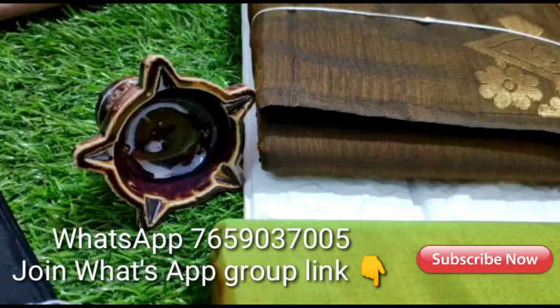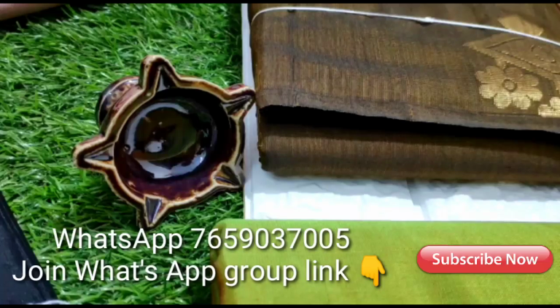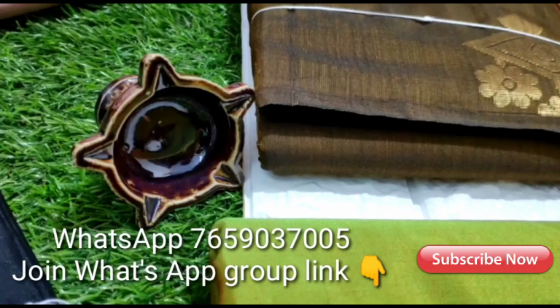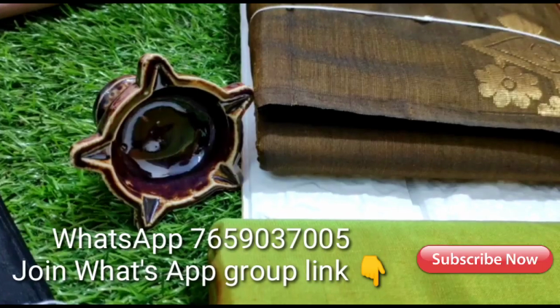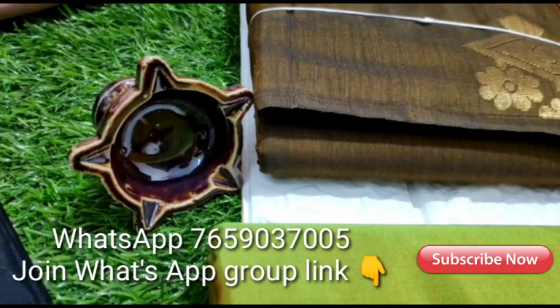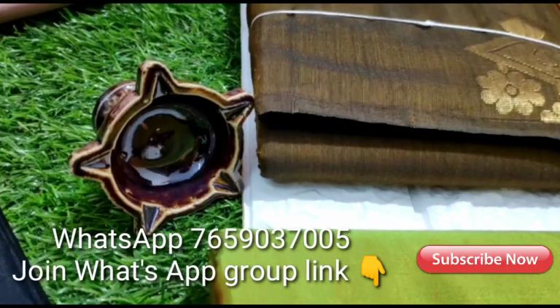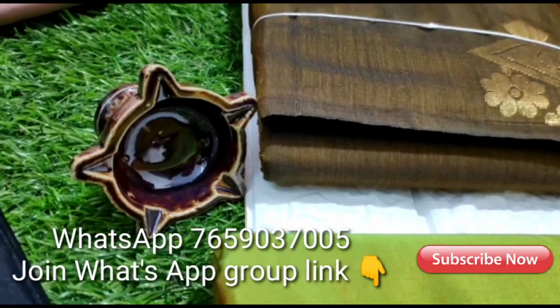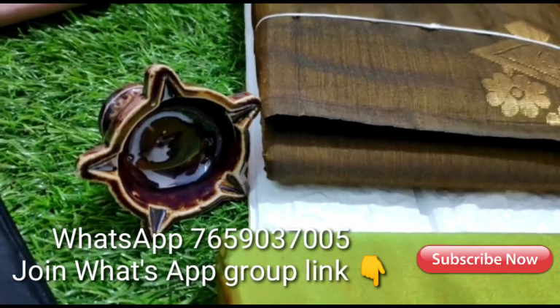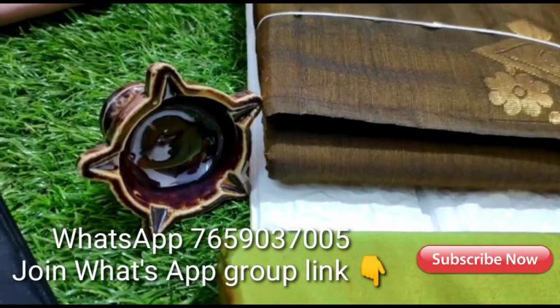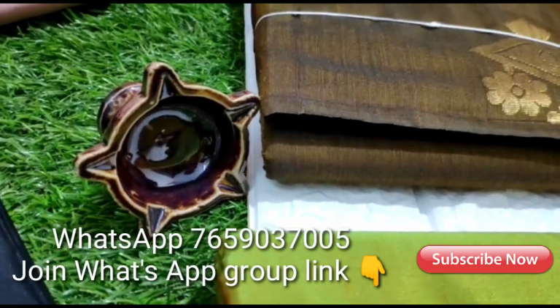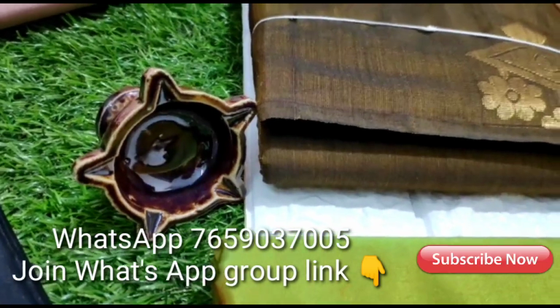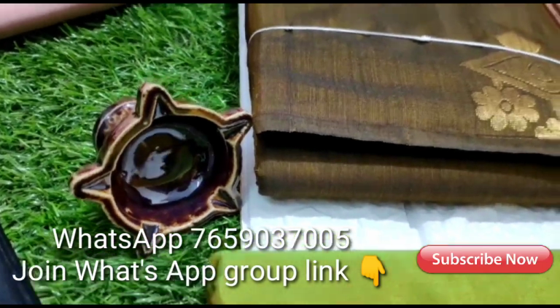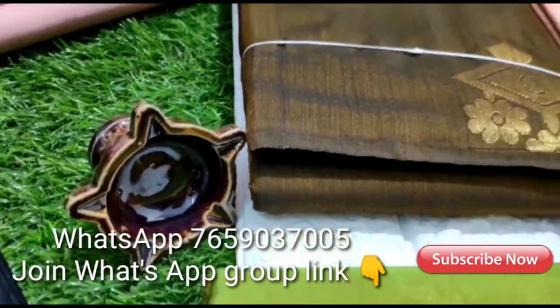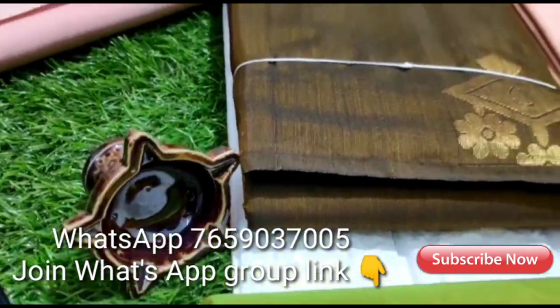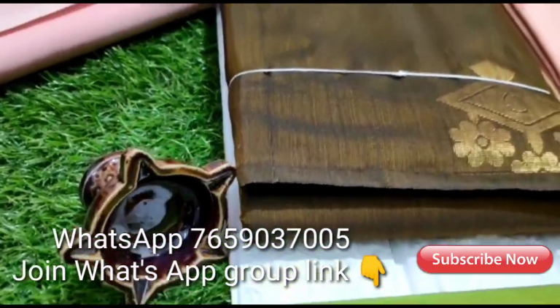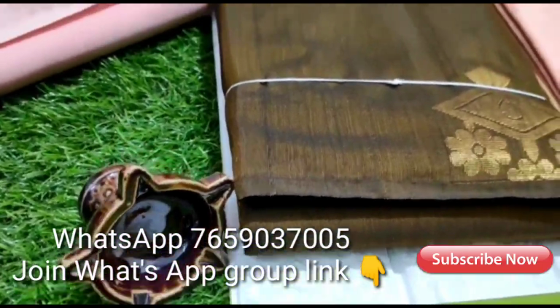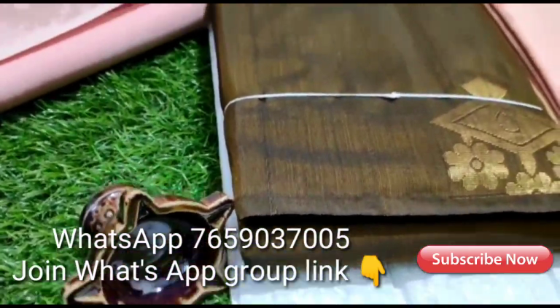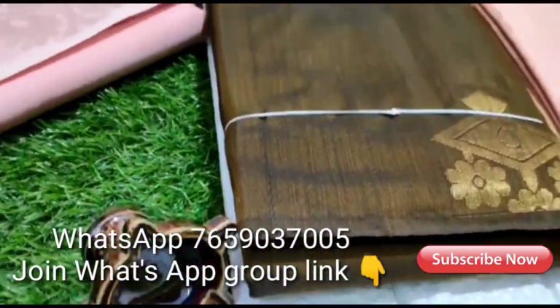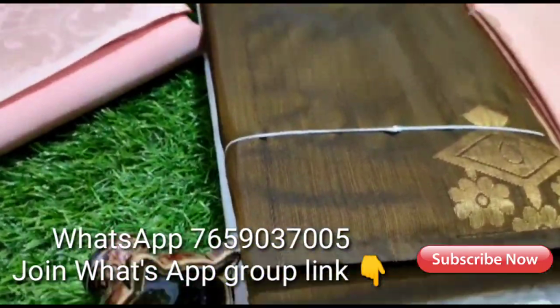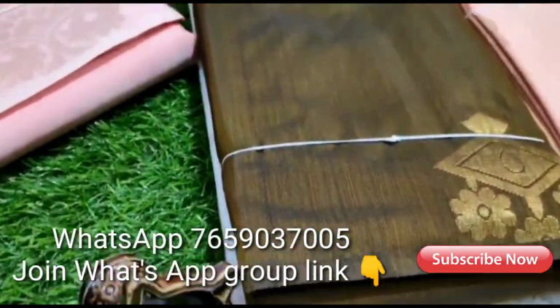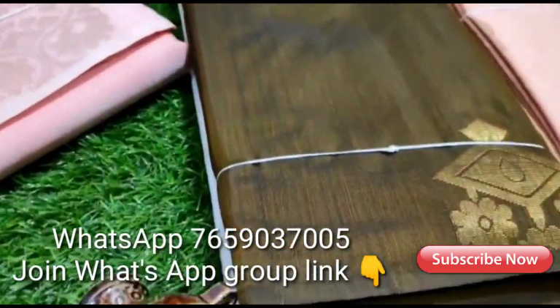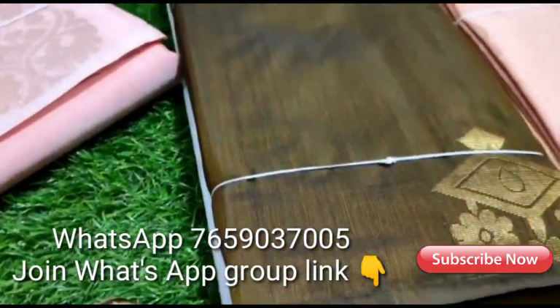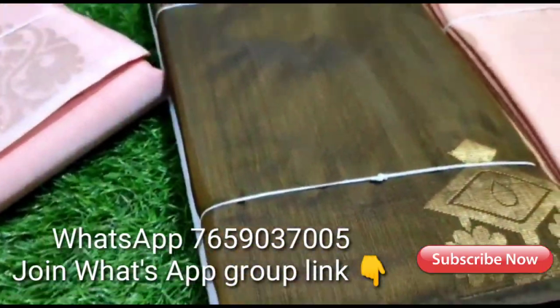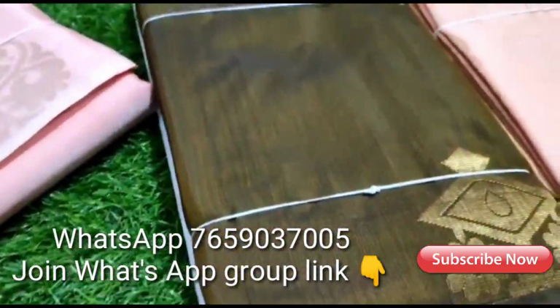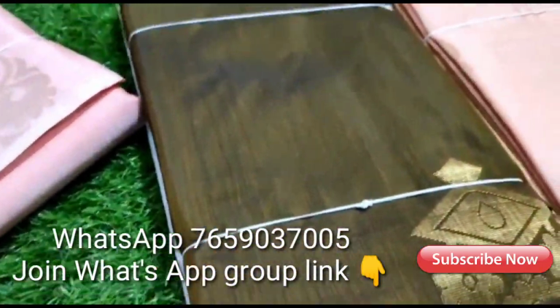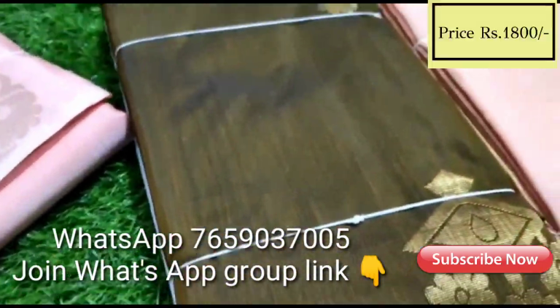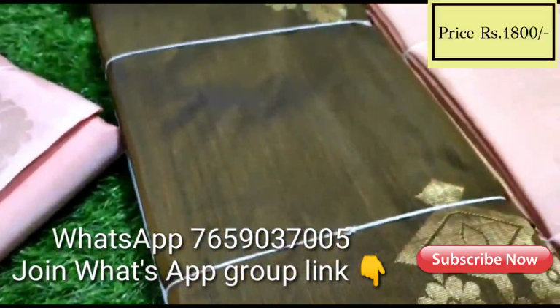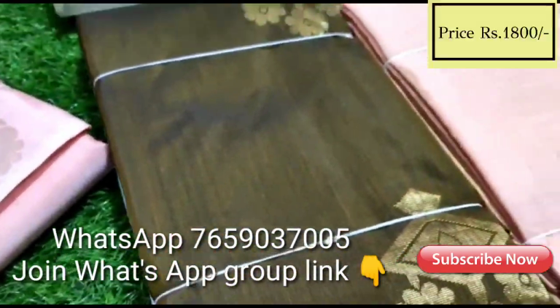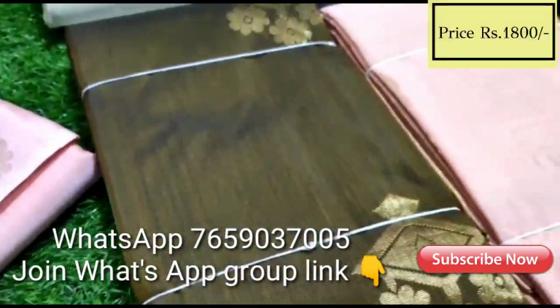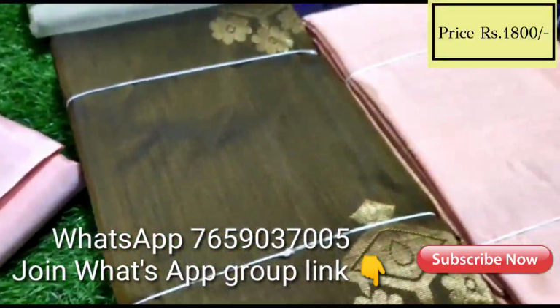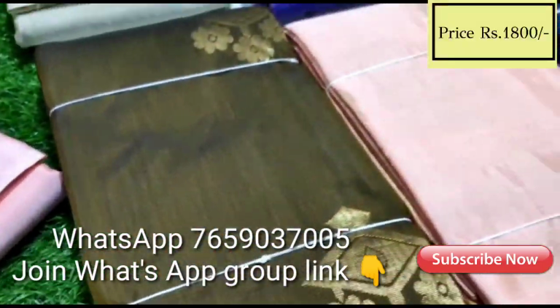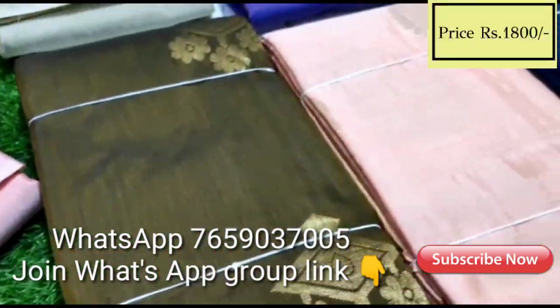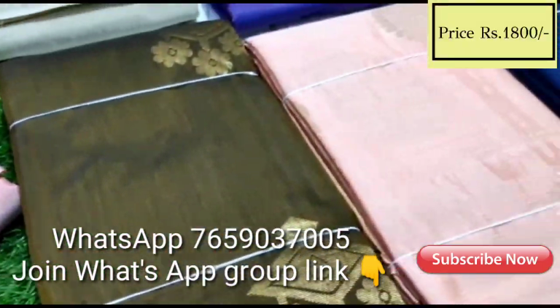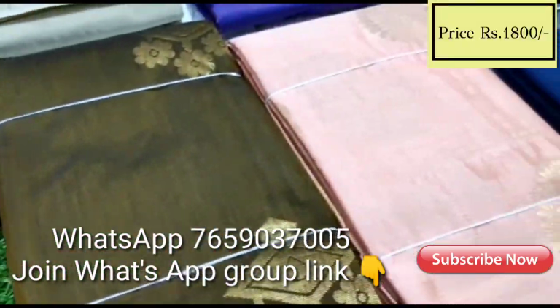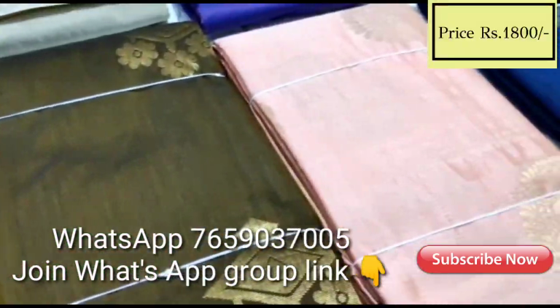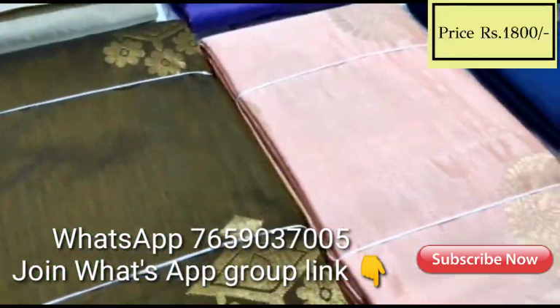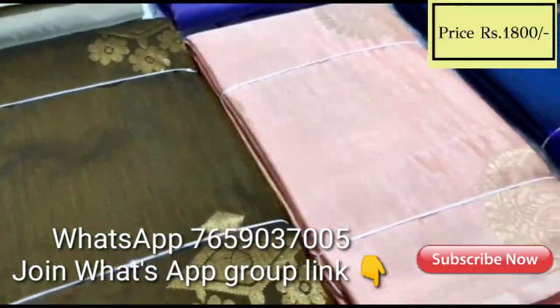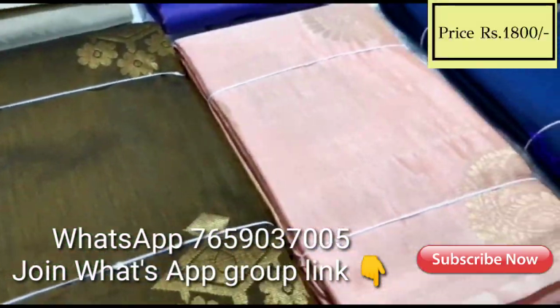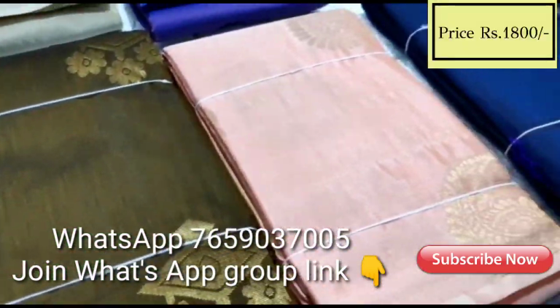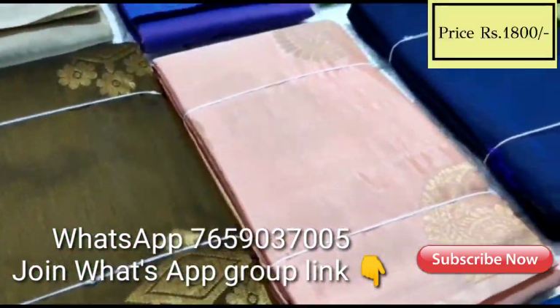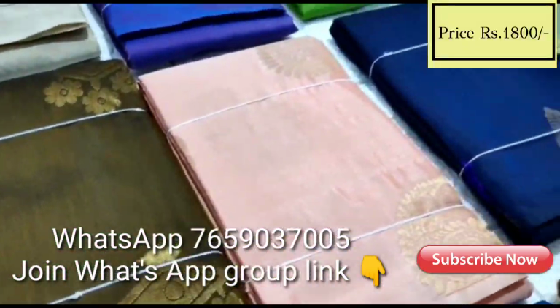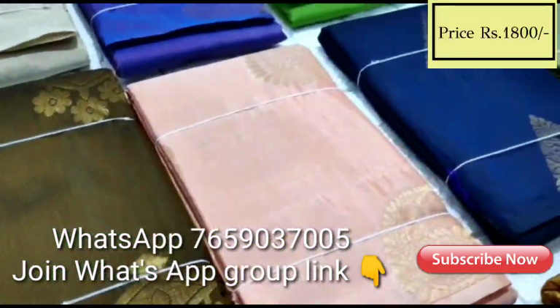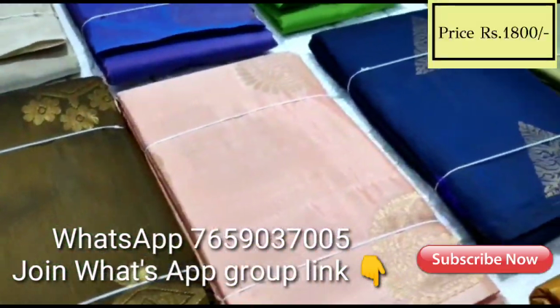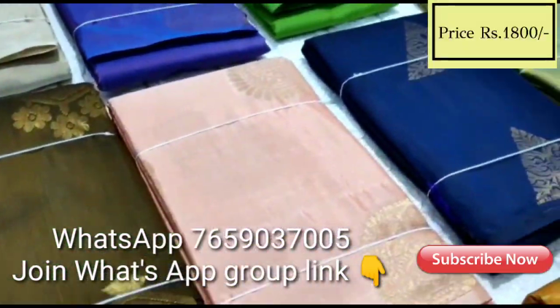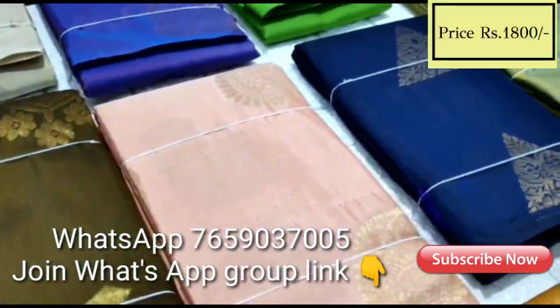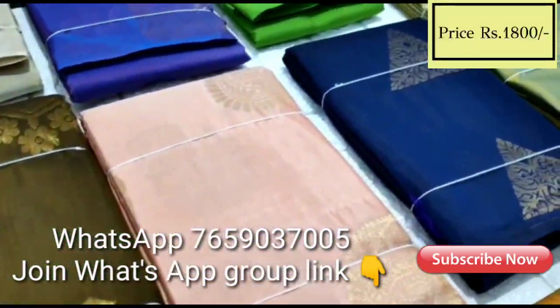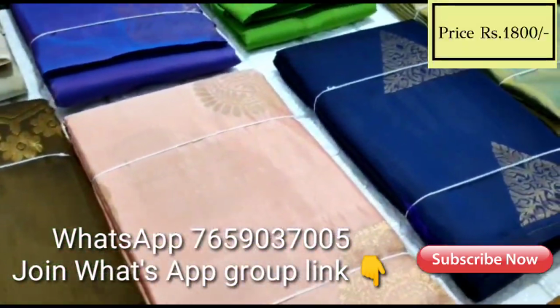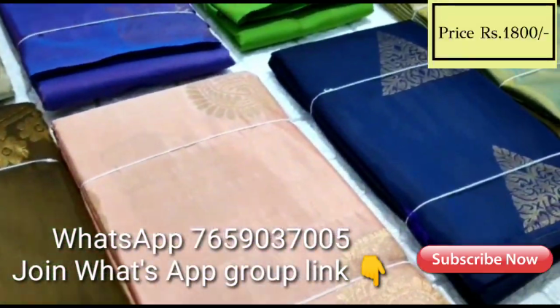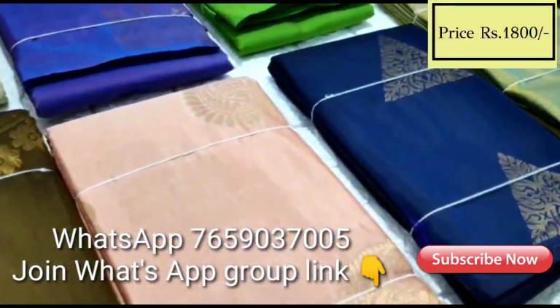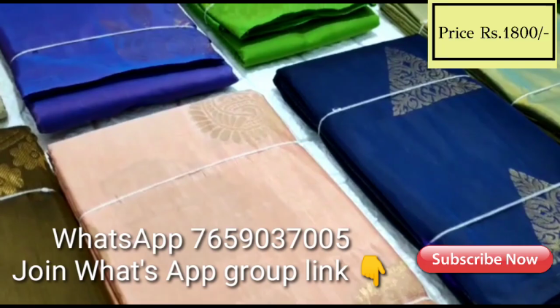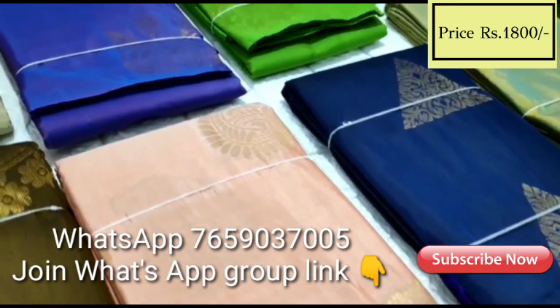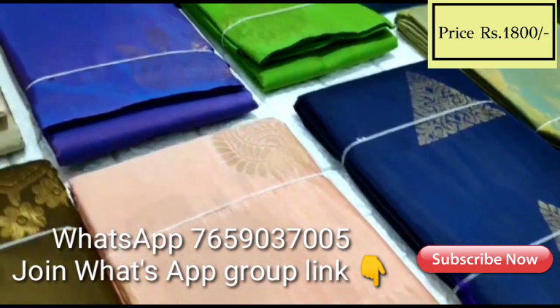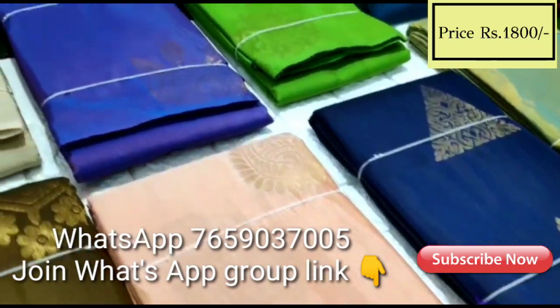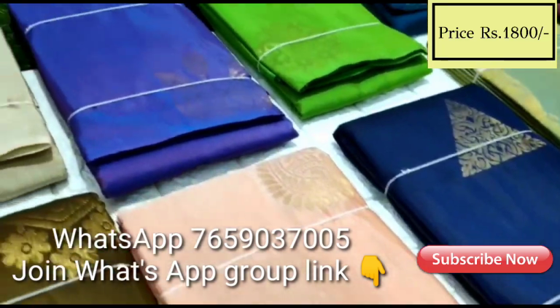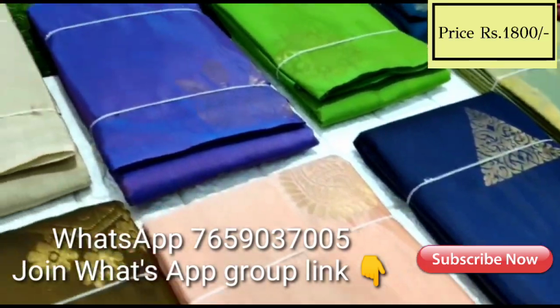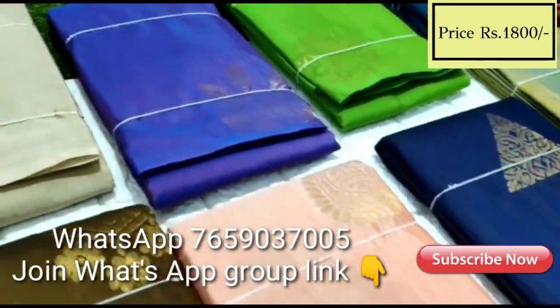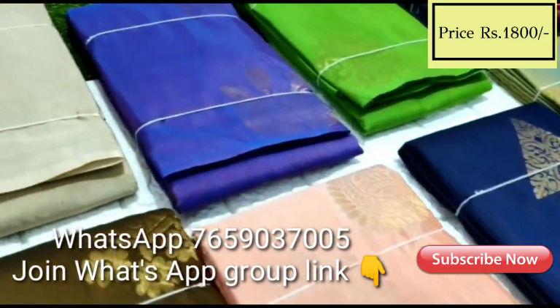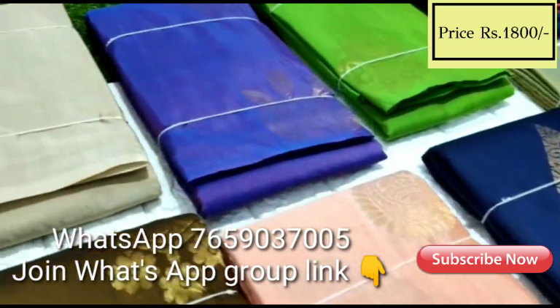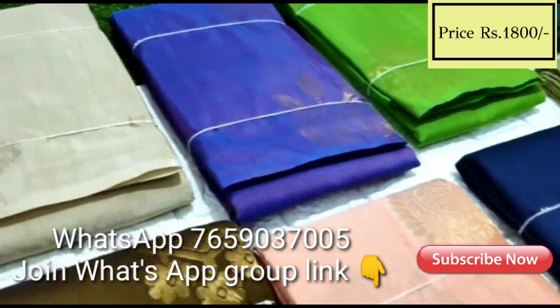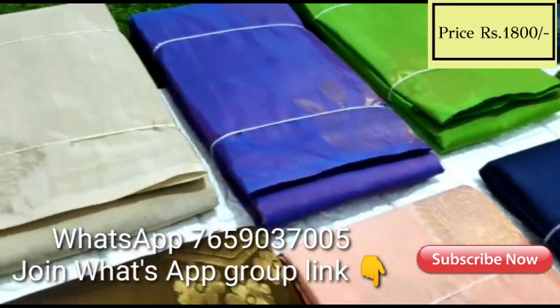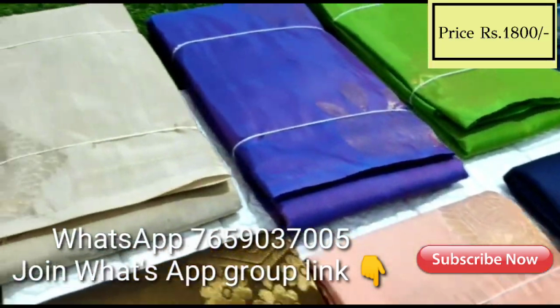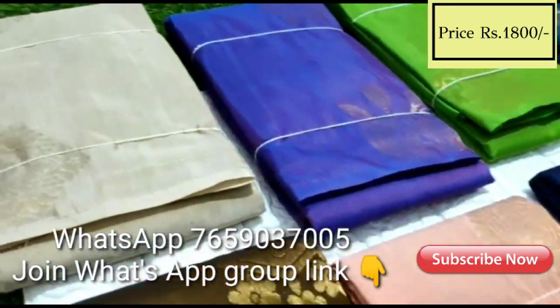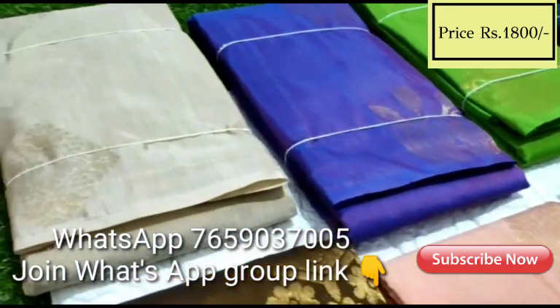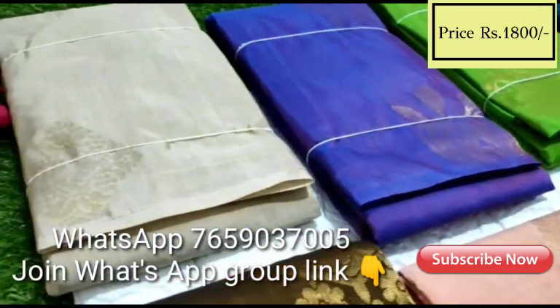Hi friends, welcome to my channel. Today I will show you a beautiful sari collection with price.